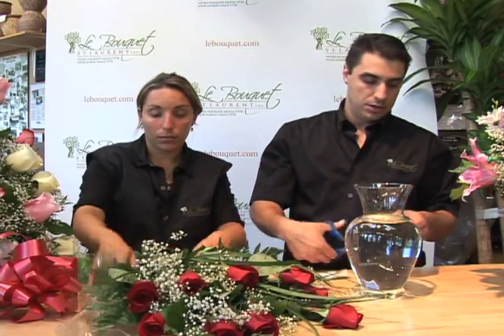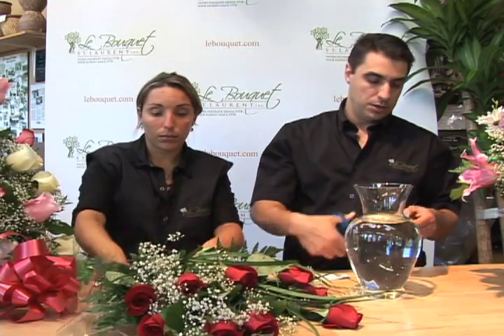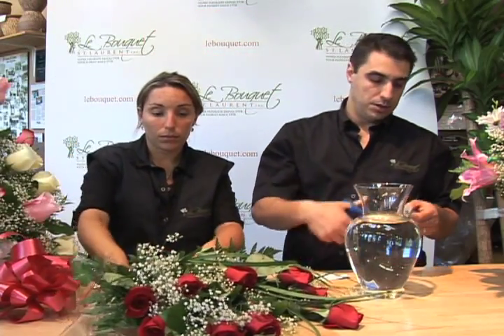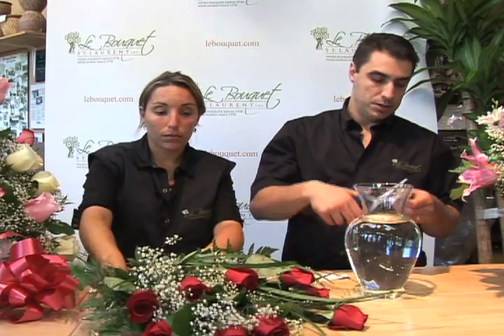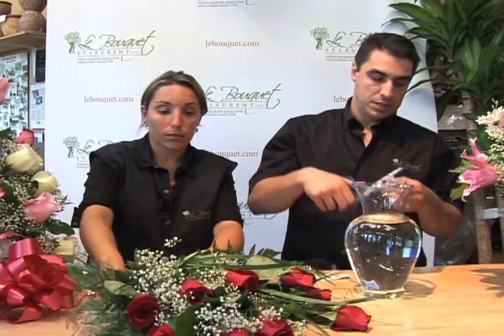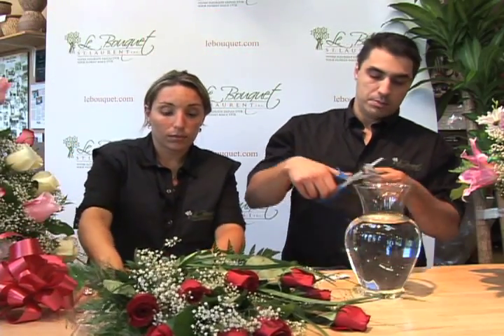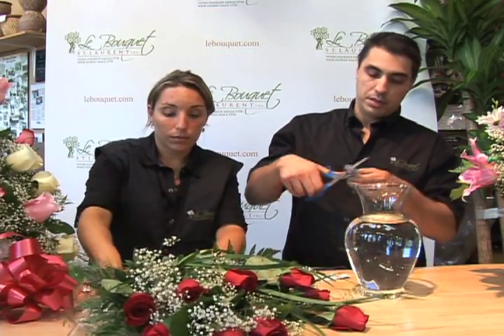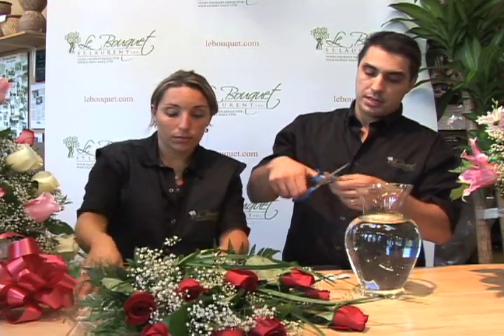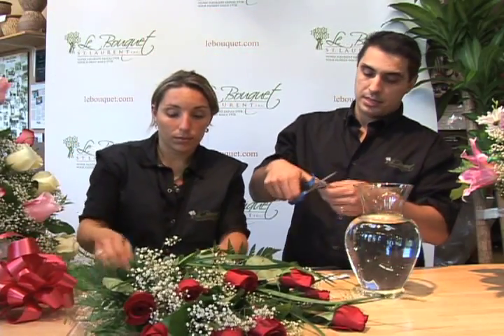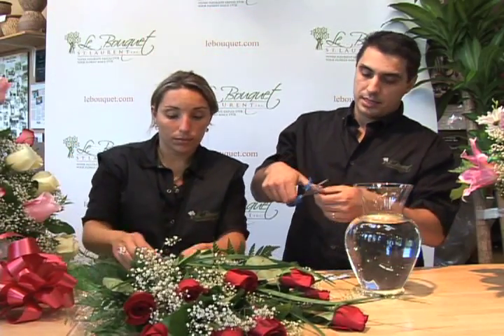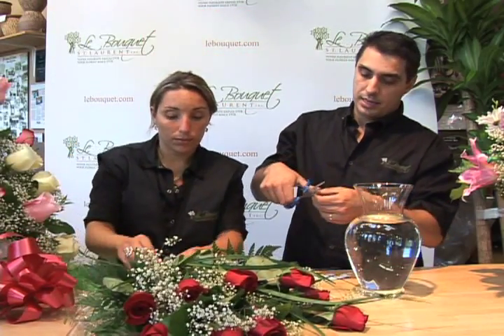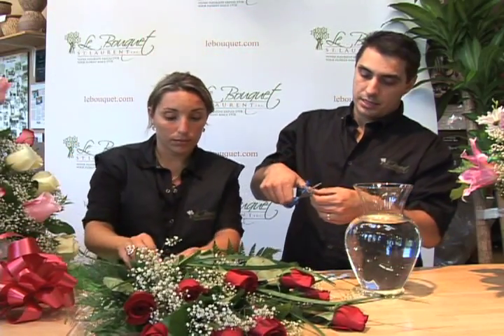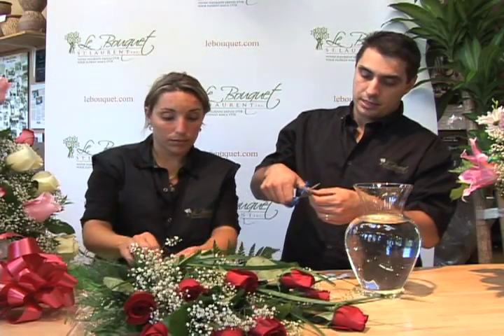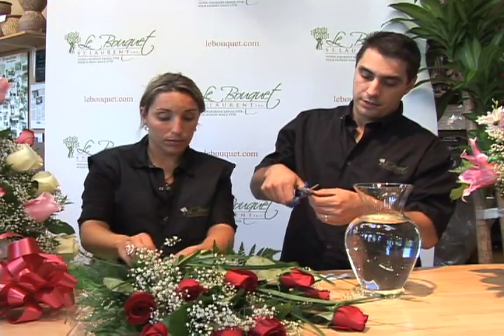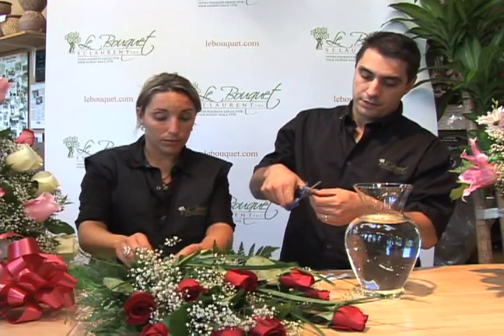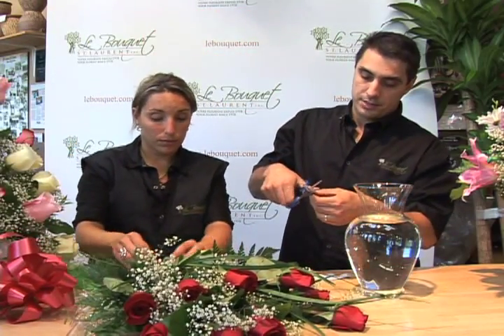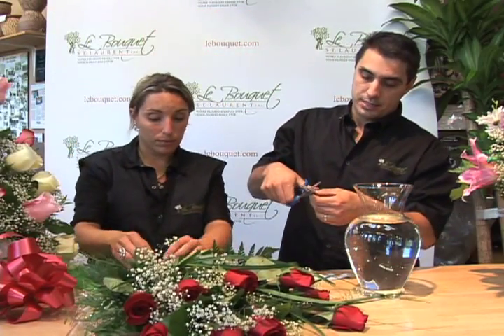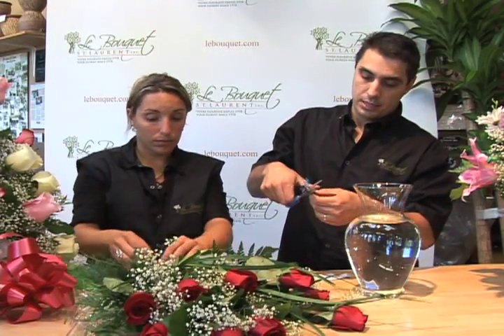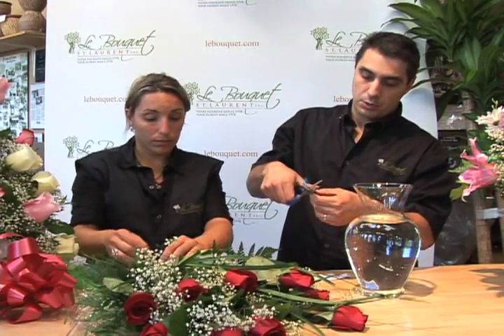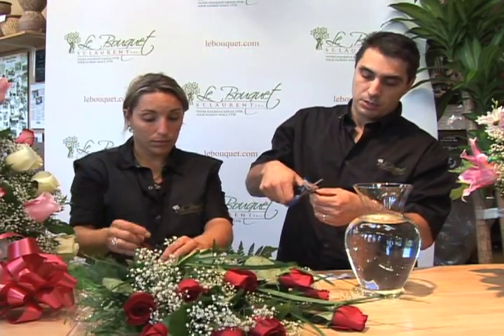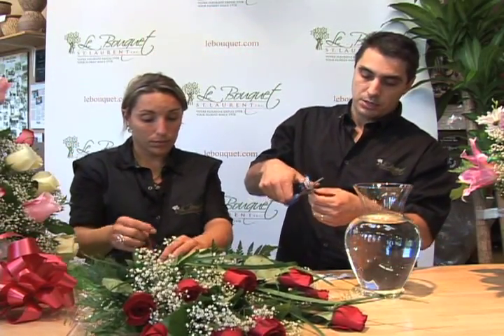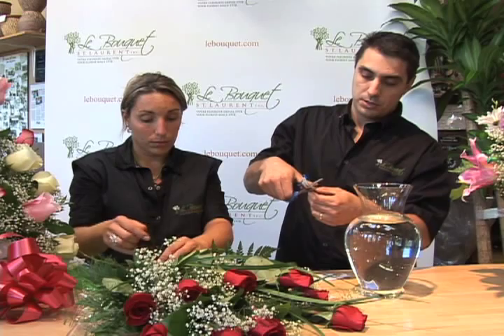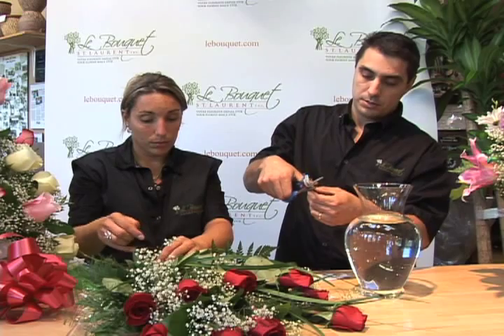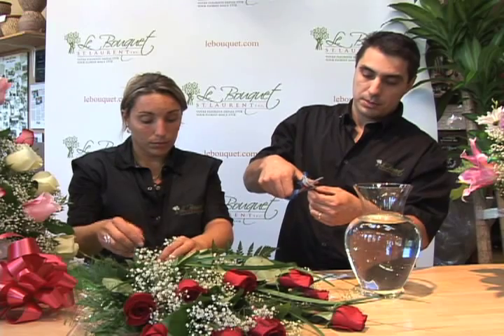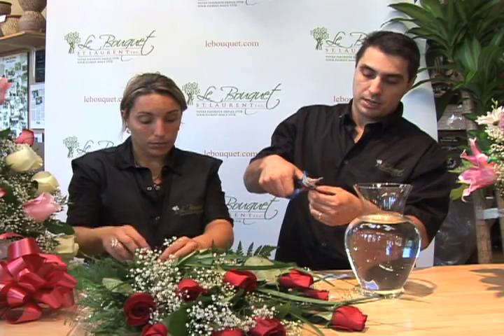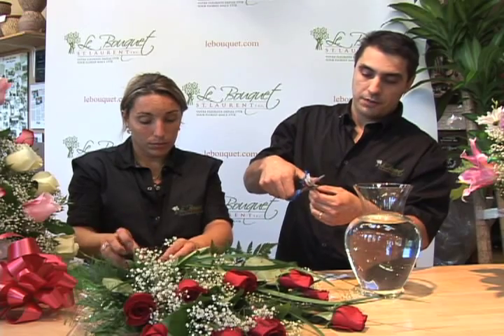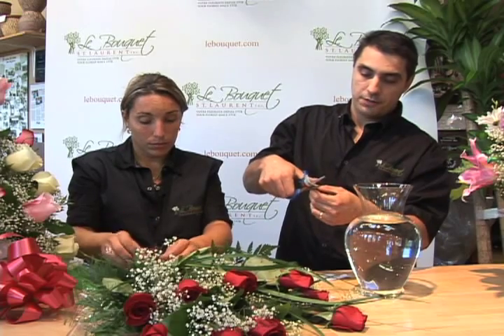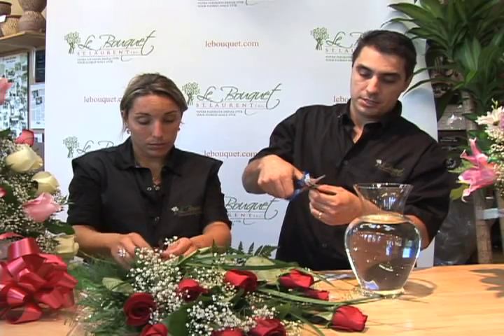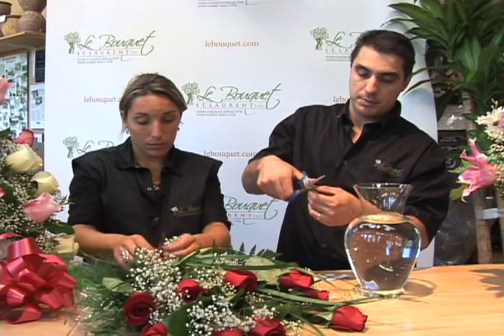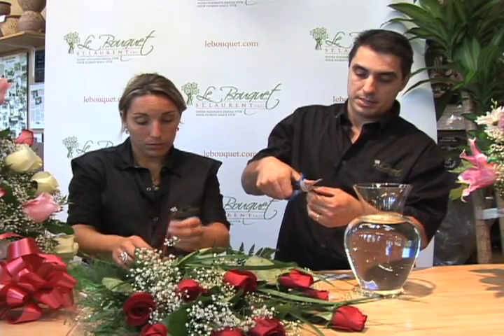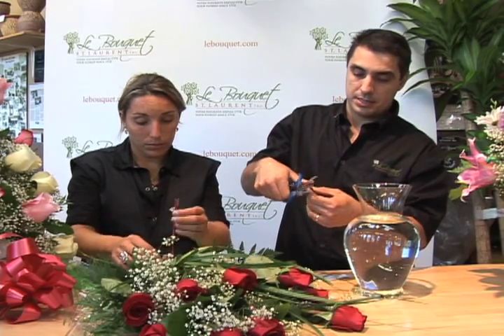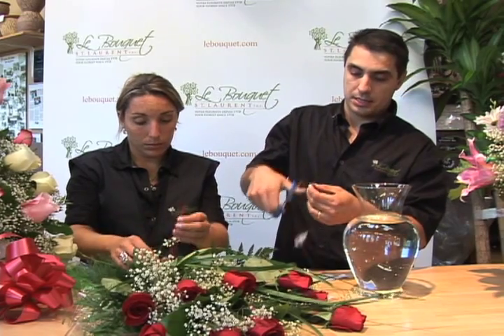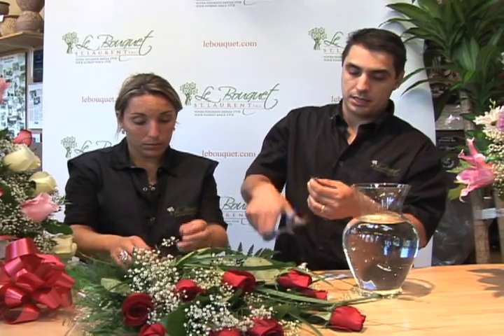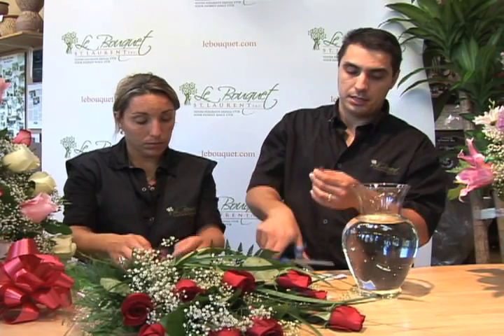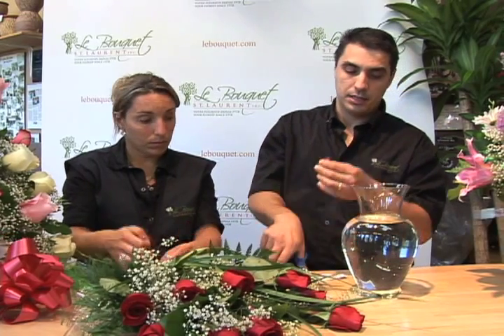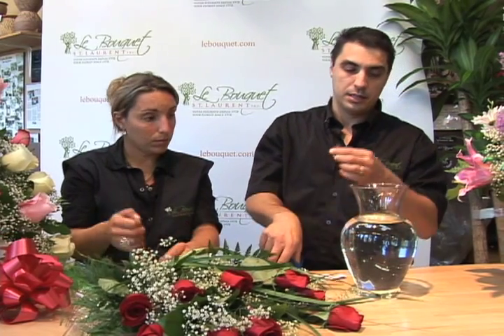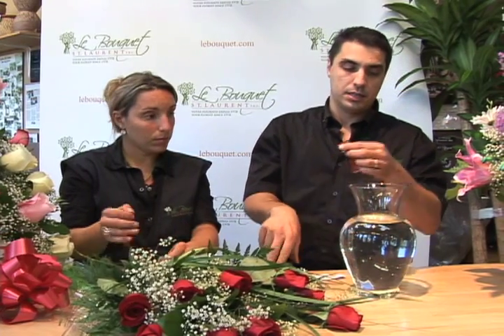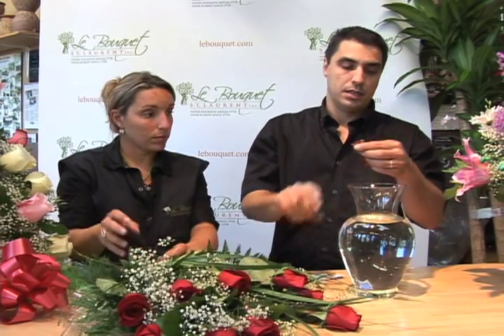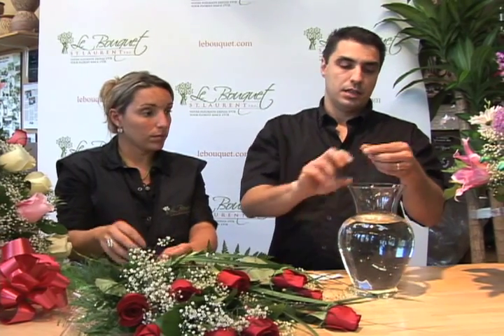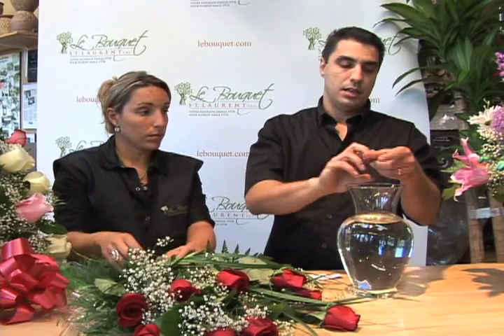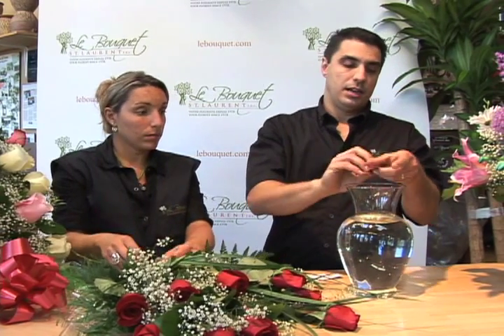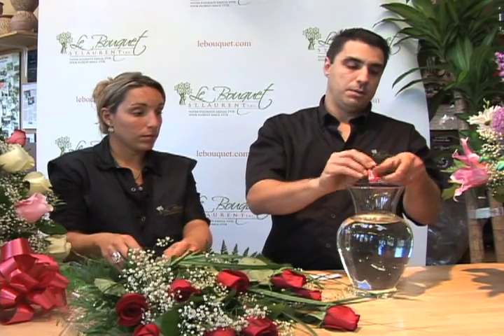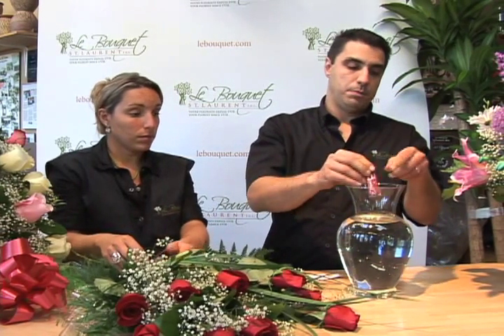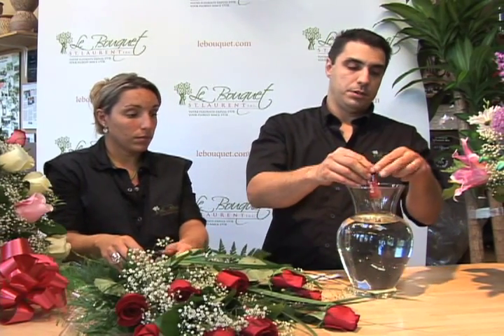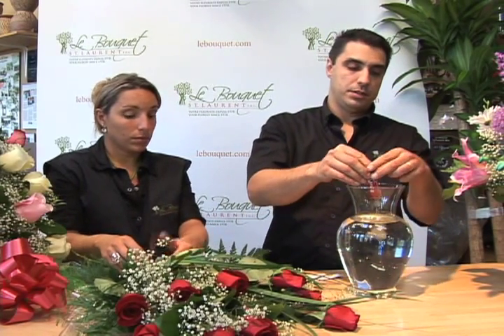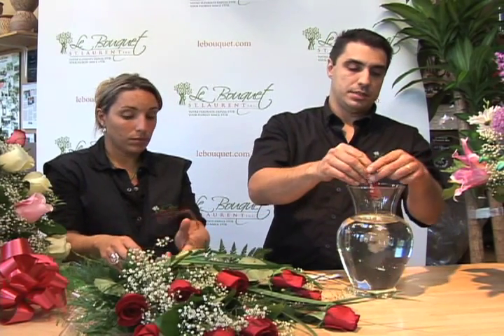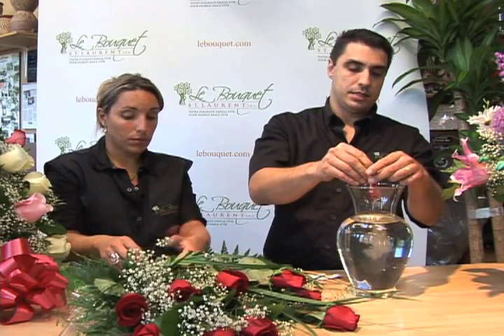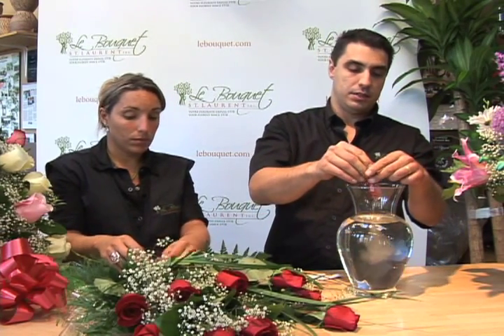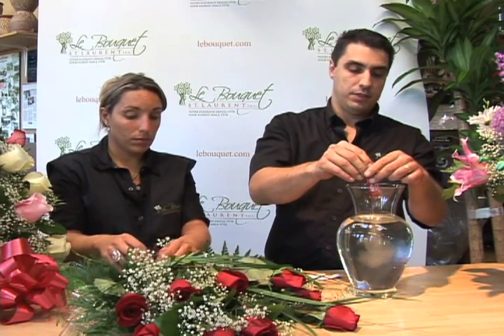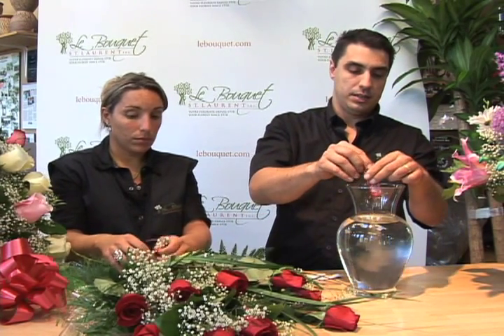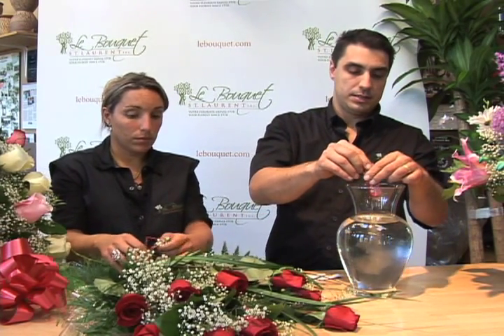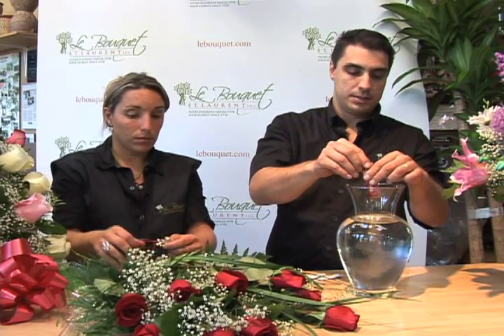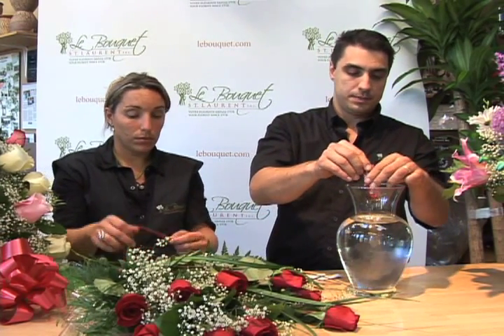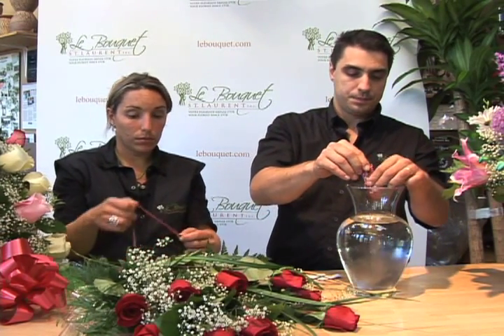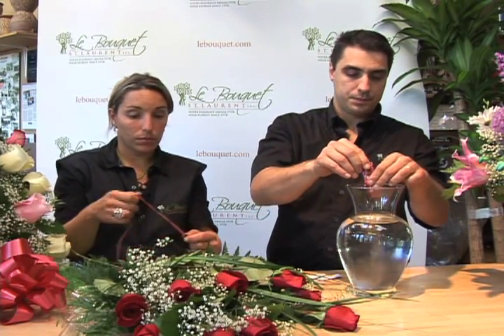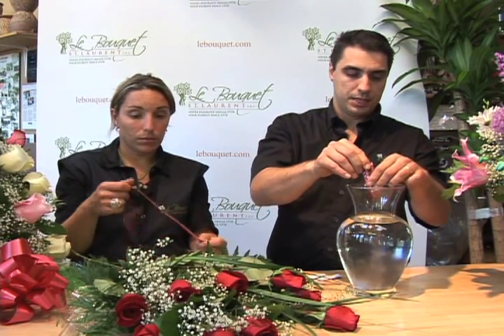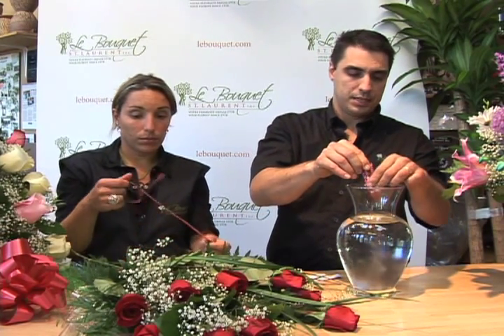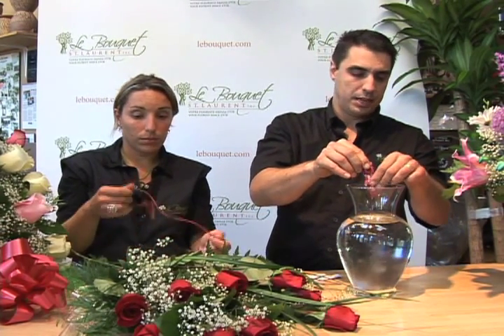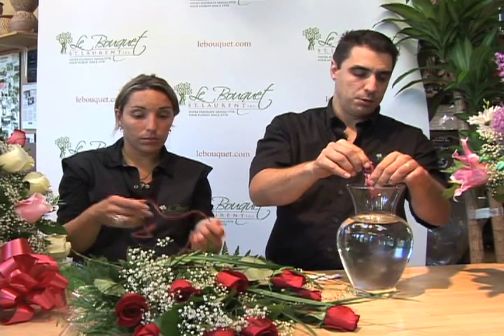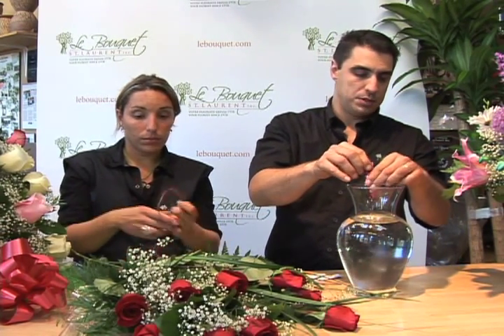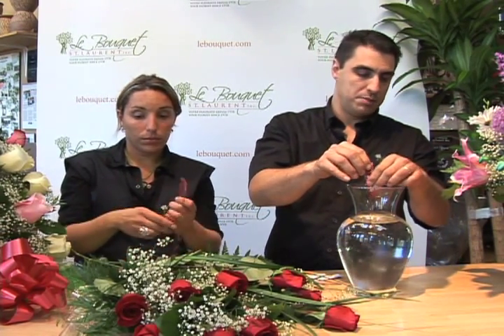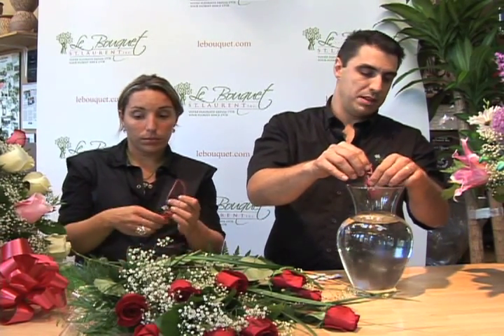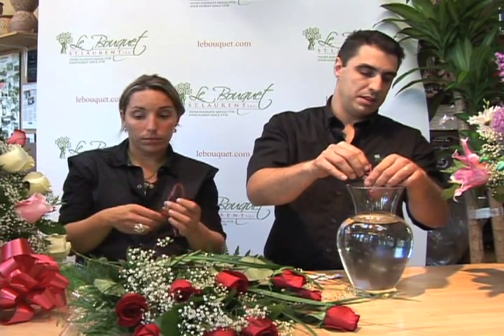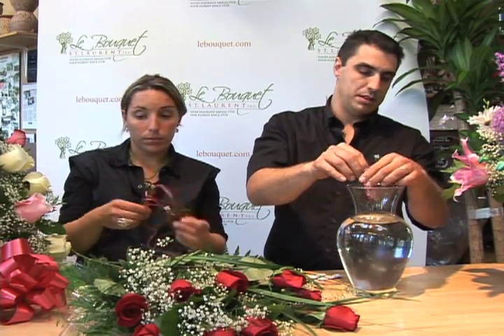You simply cut the end off — it's a liquid, so be careful, it's a bit sticky — and put it in the vase. It dilutes immediately.